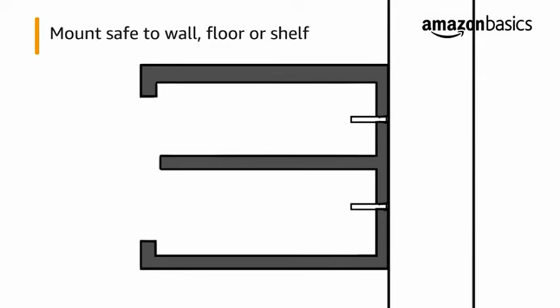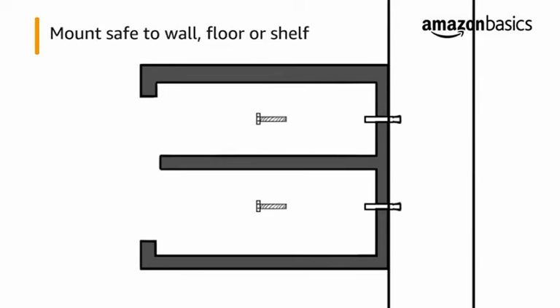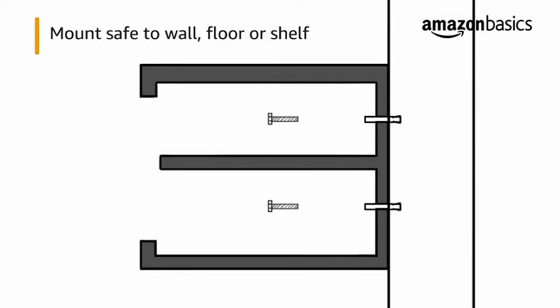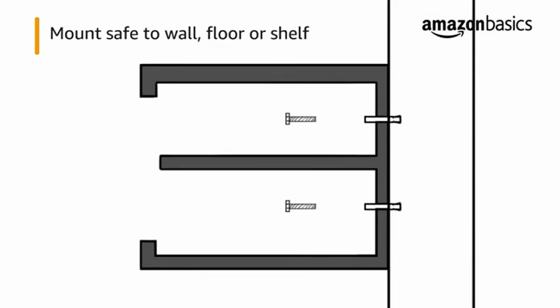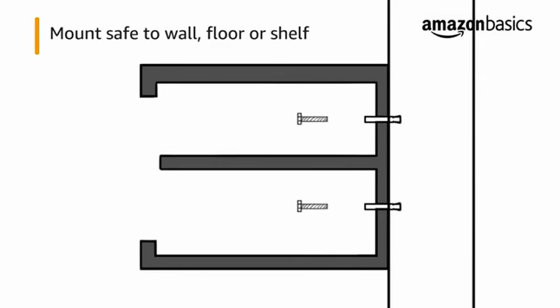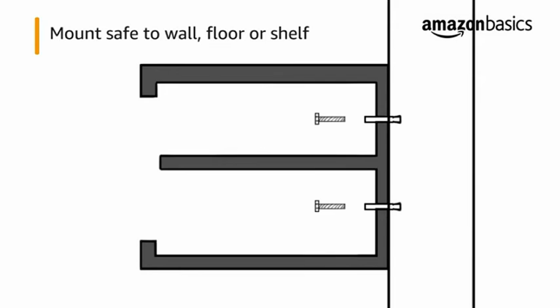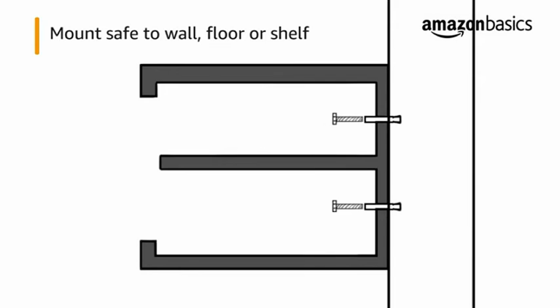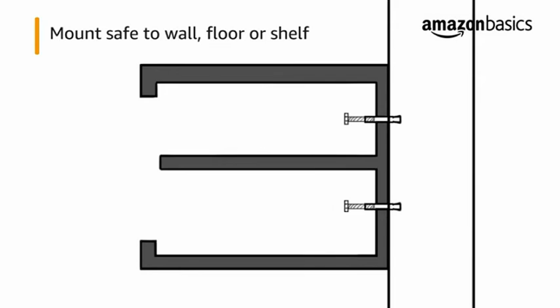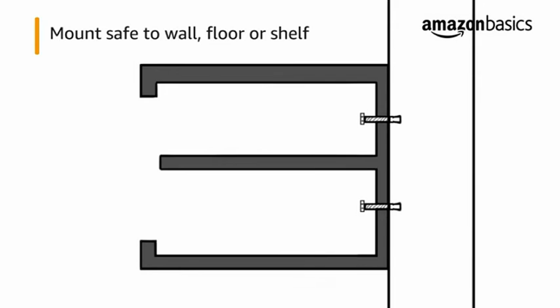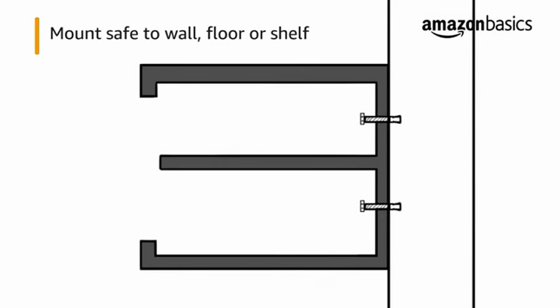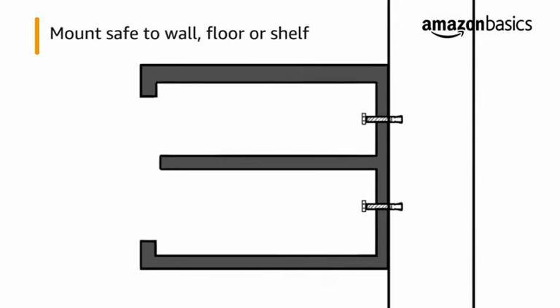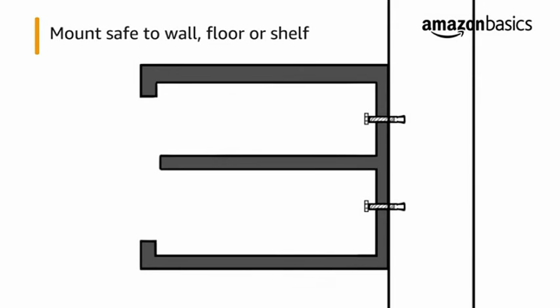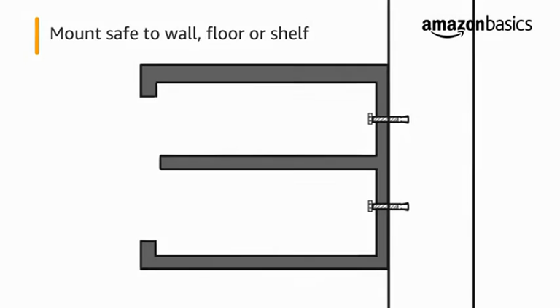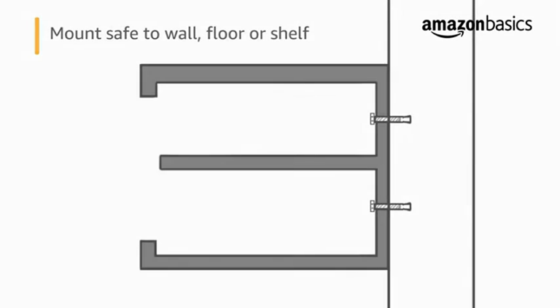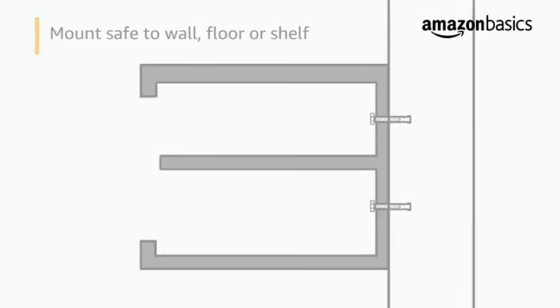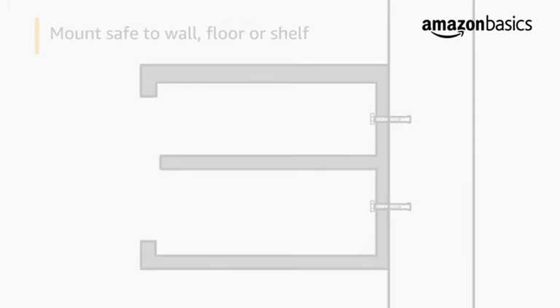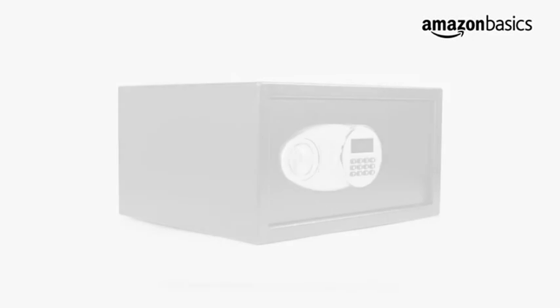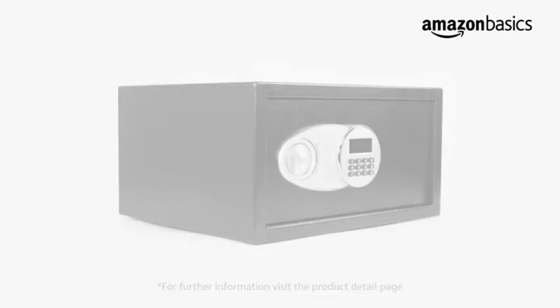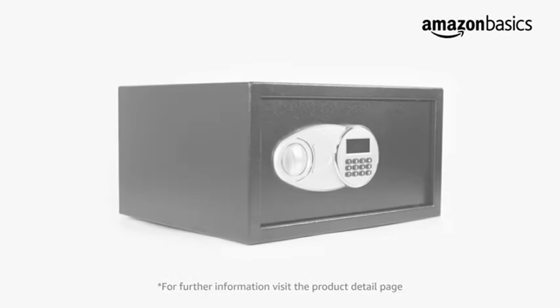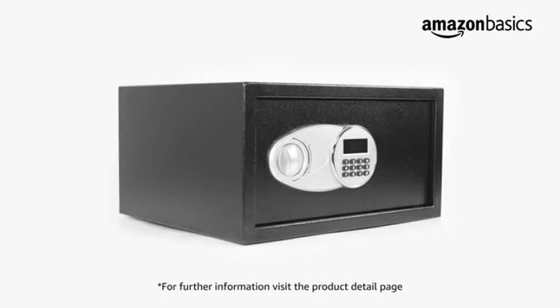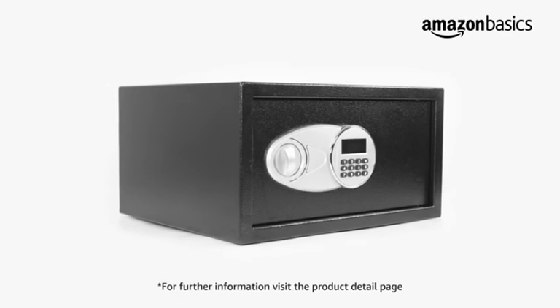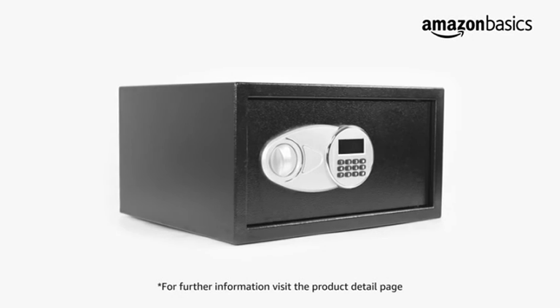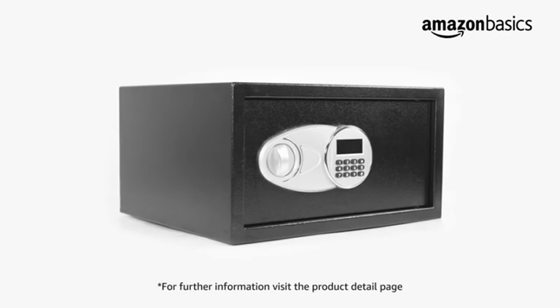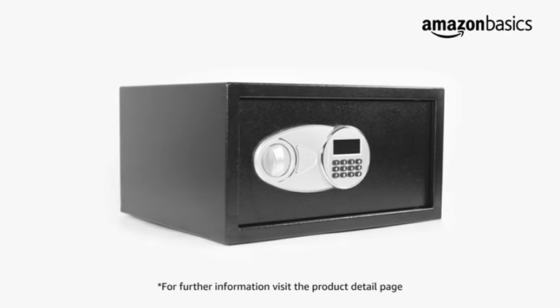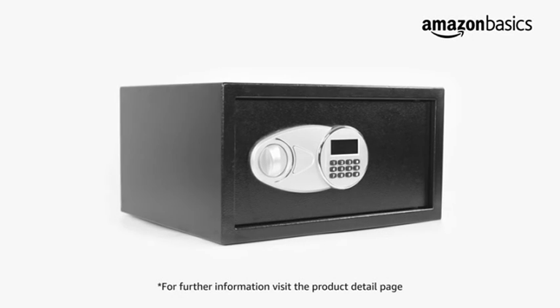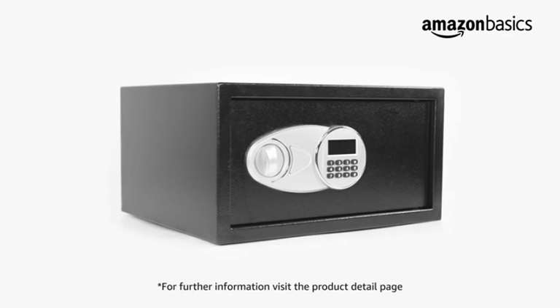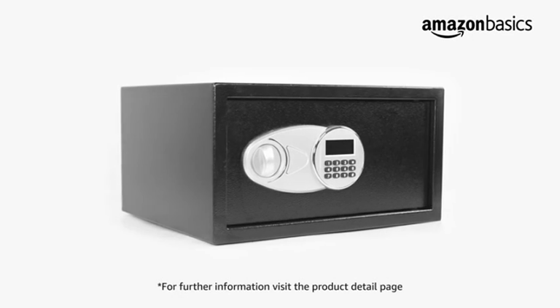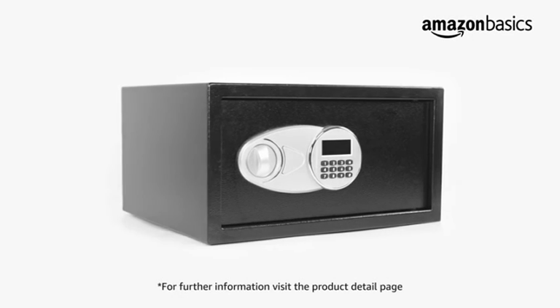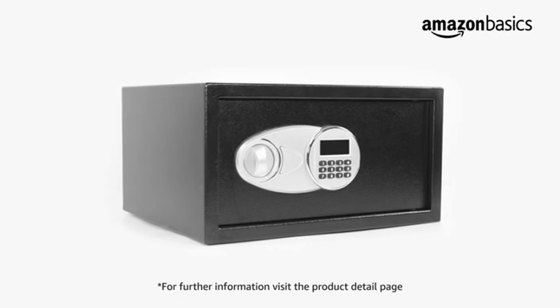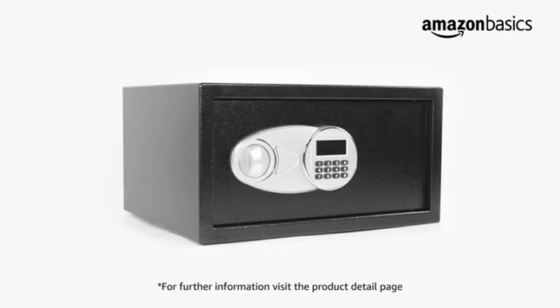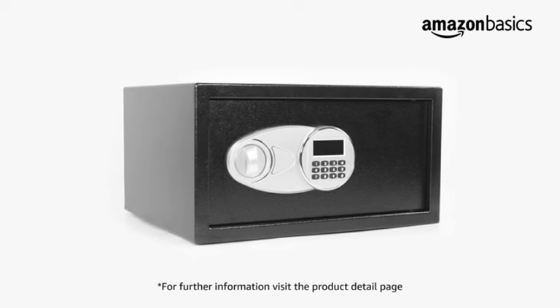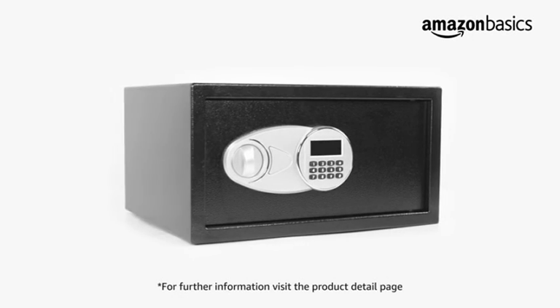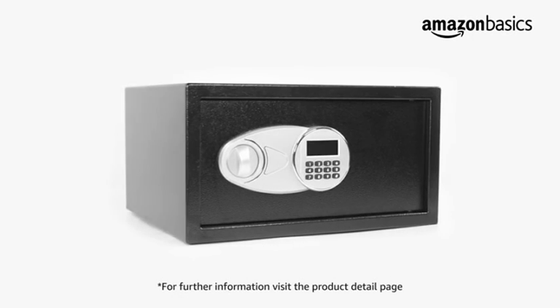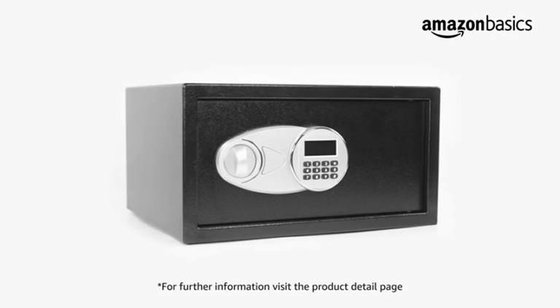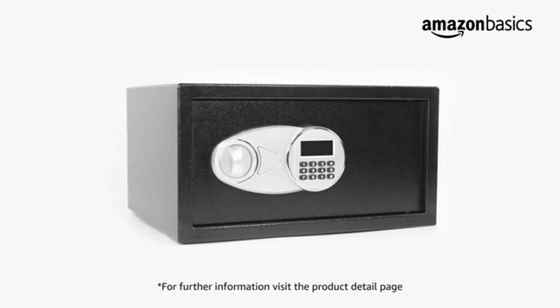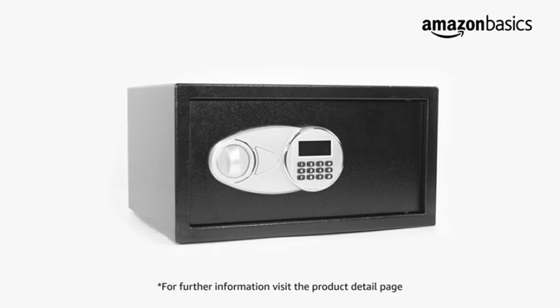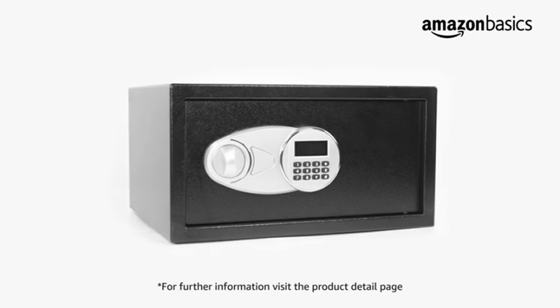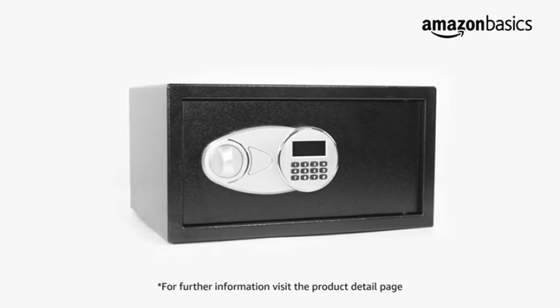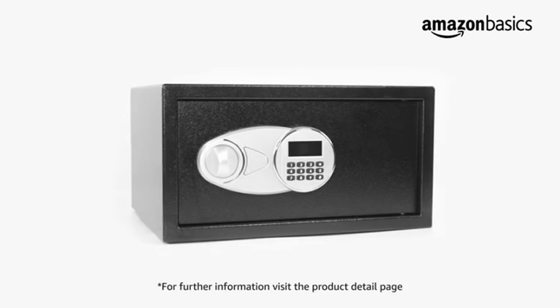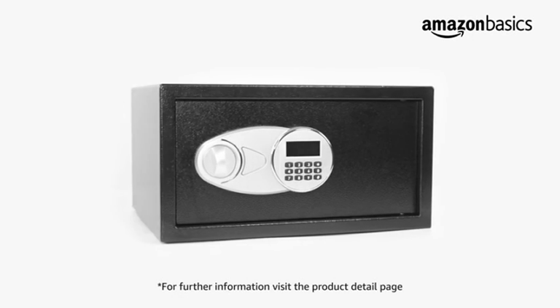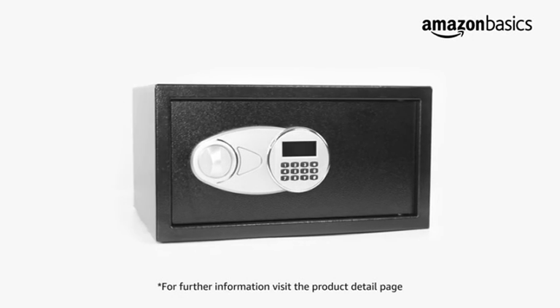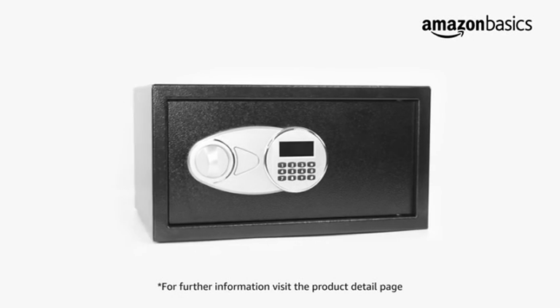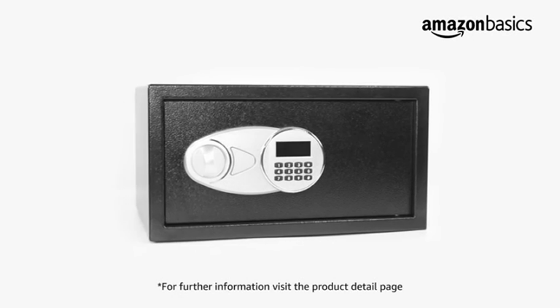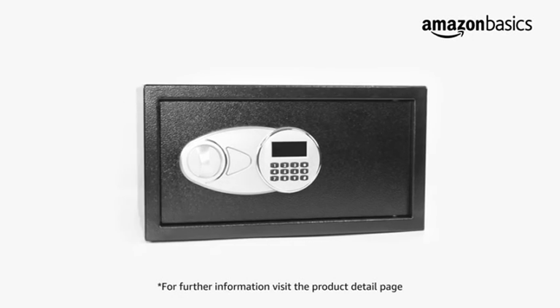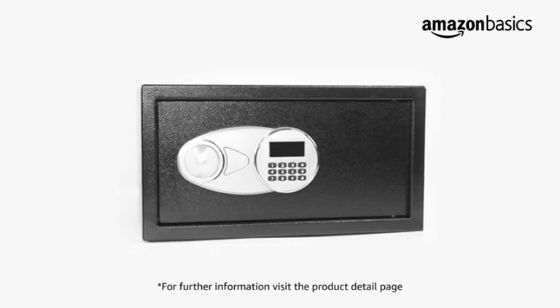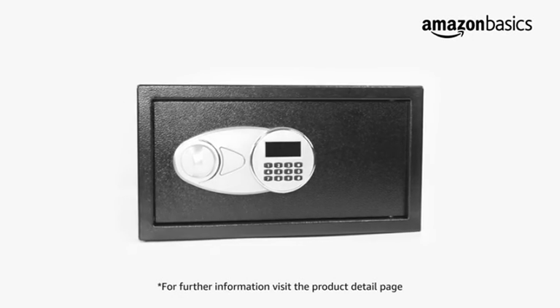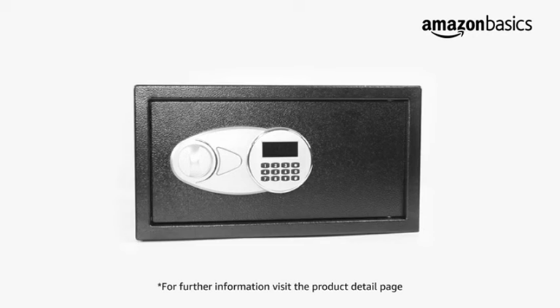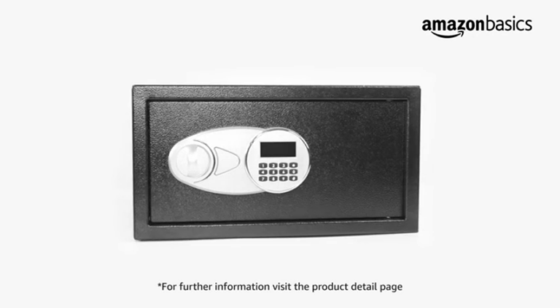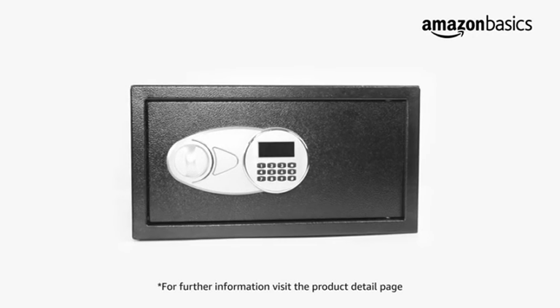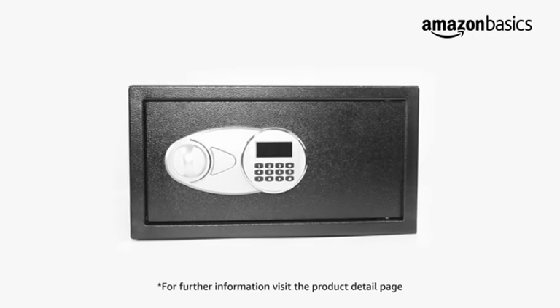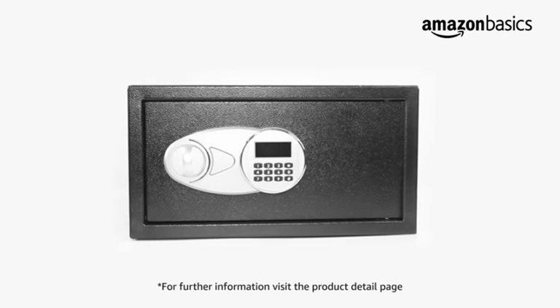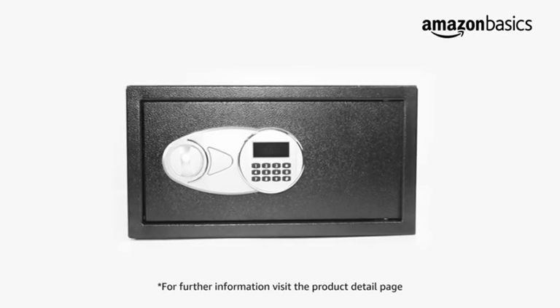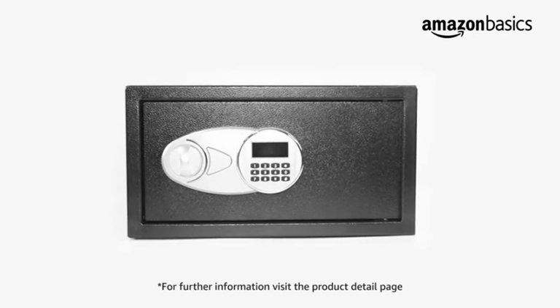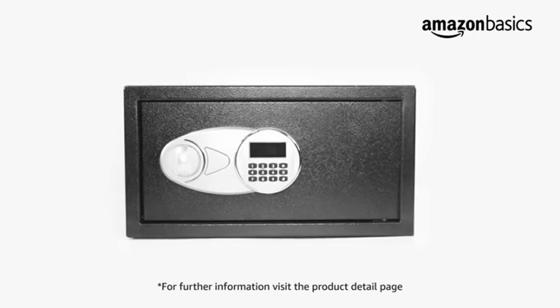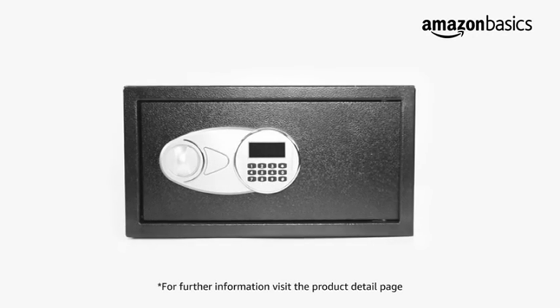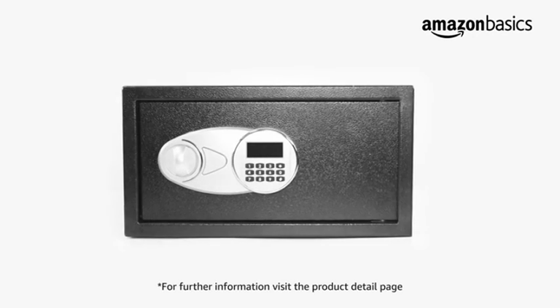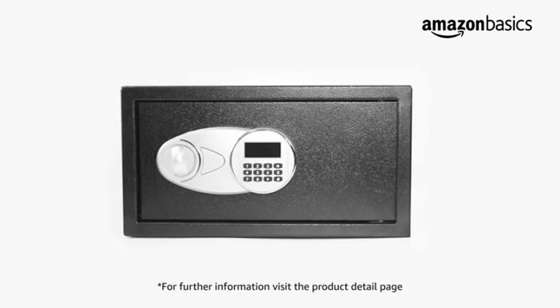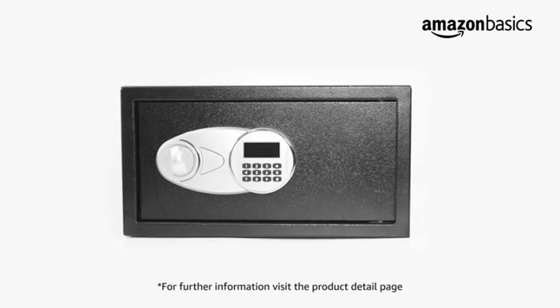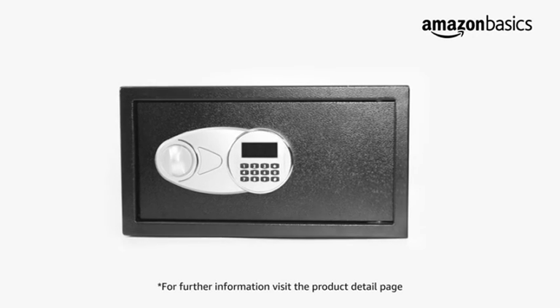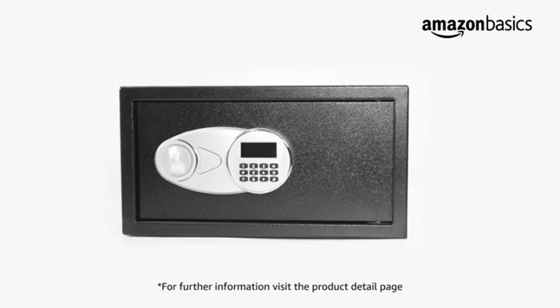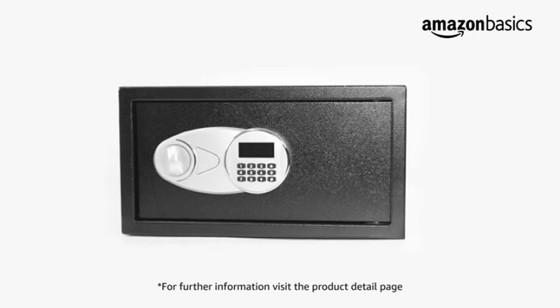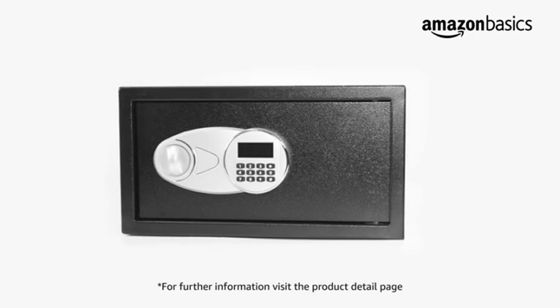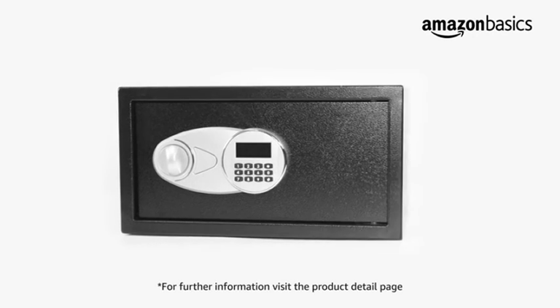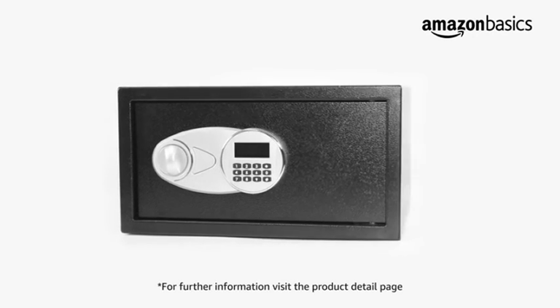You can mount this safe to a wall, floor, or shelf. For further information regarding the product or warranty, please visit the product detail page.